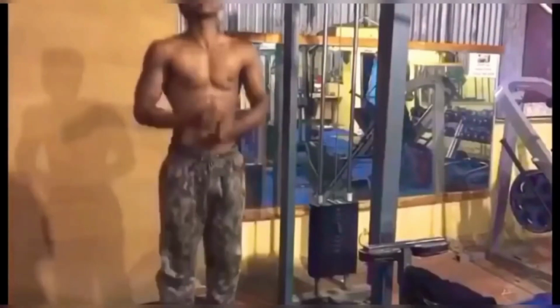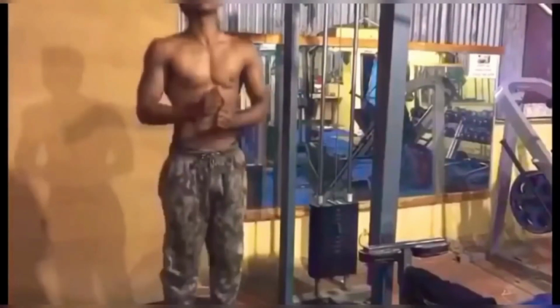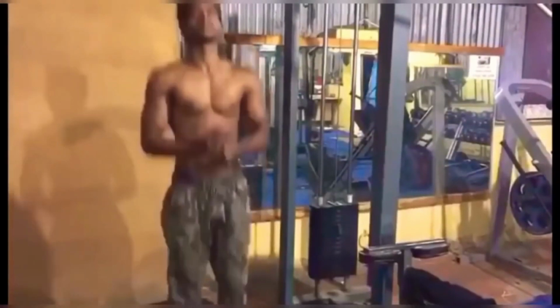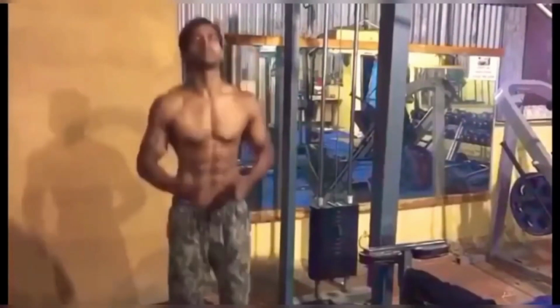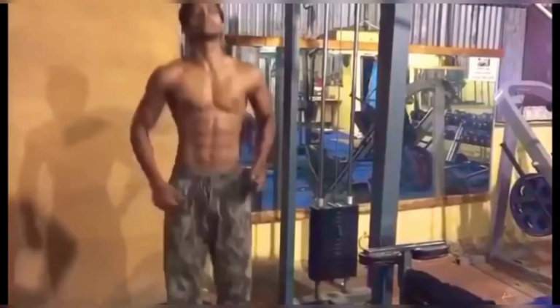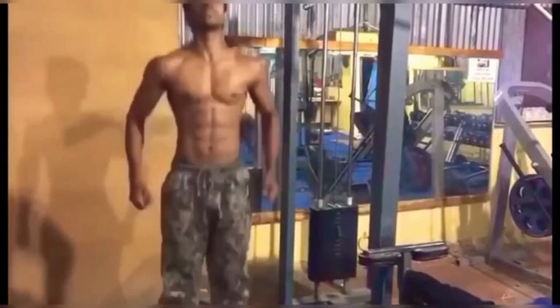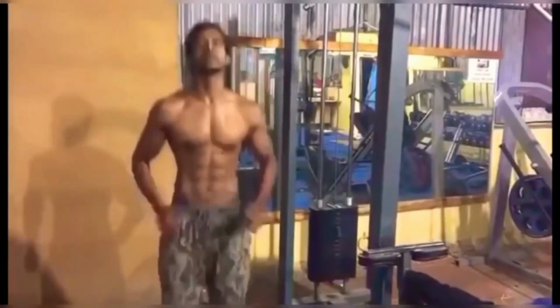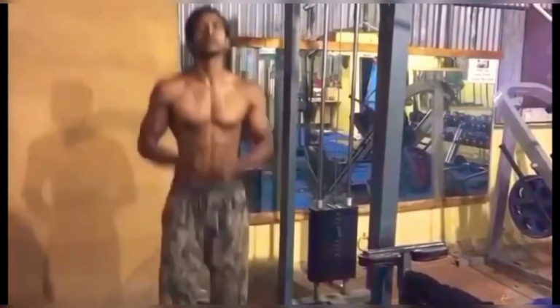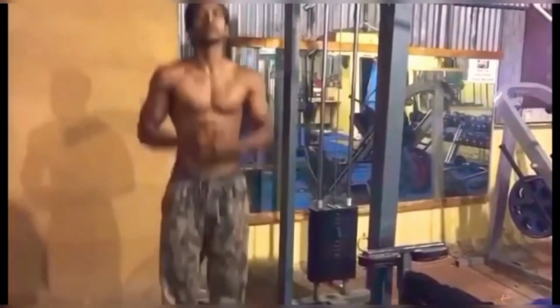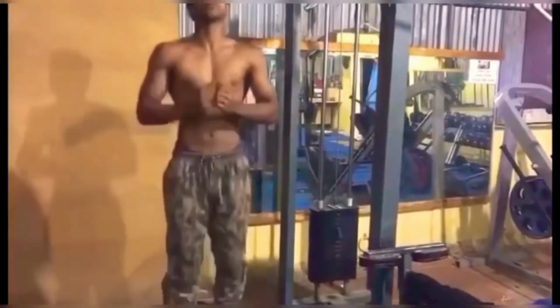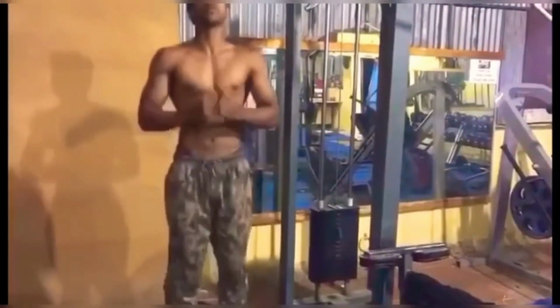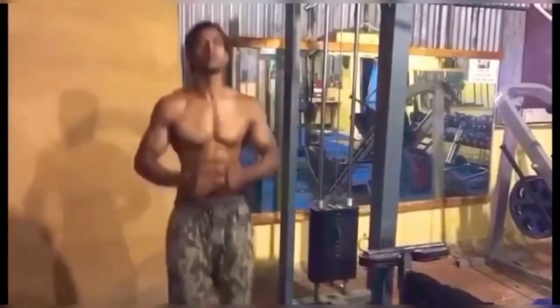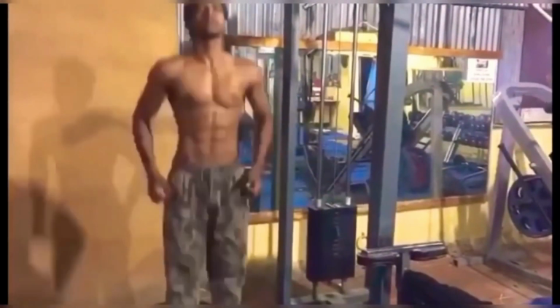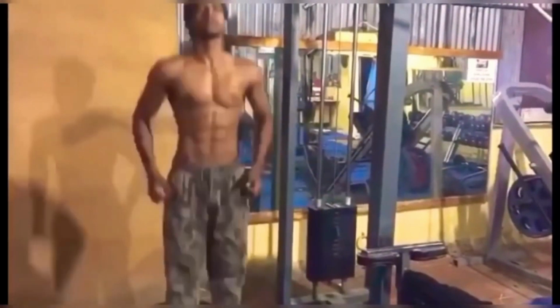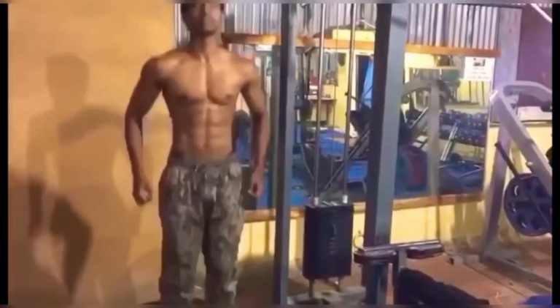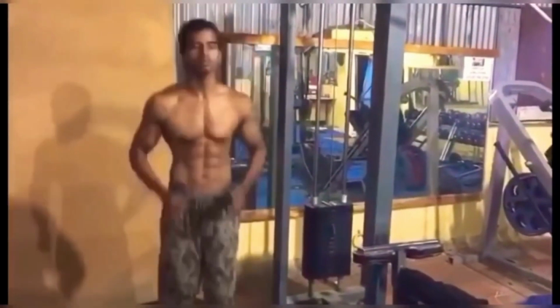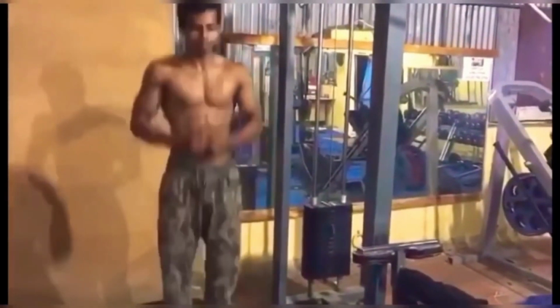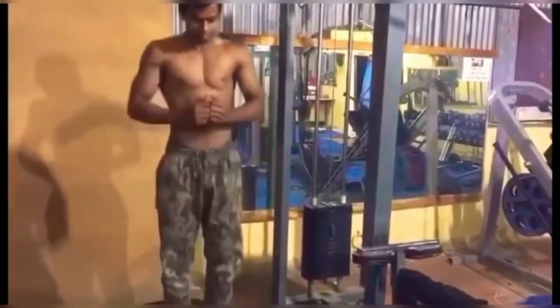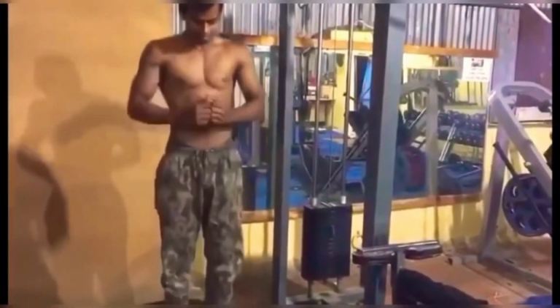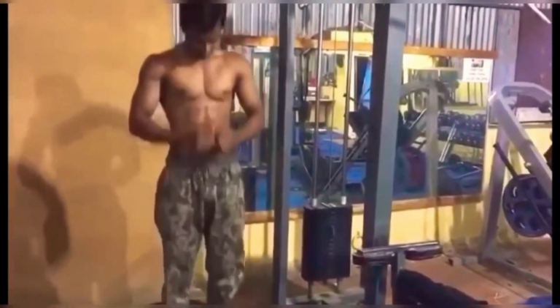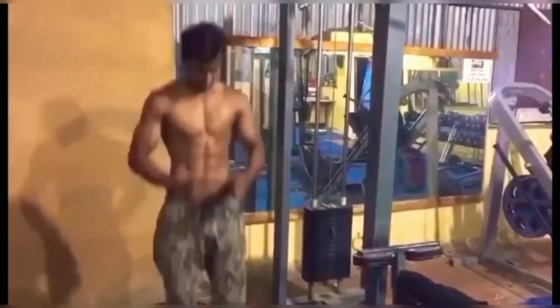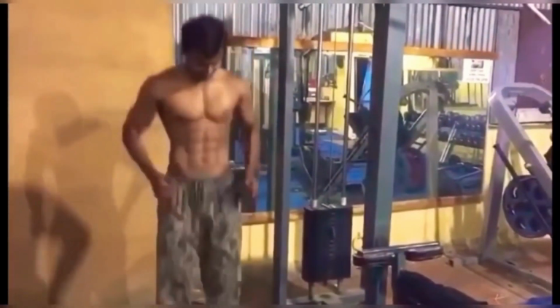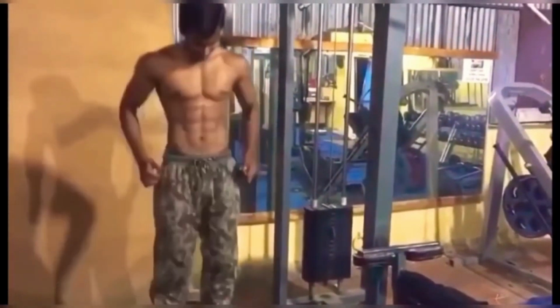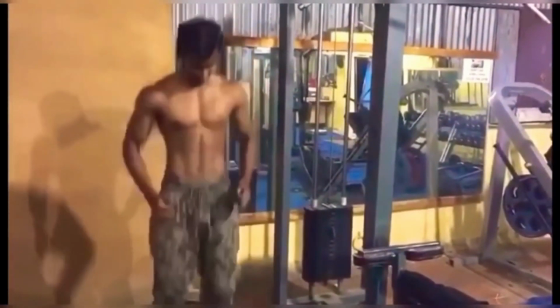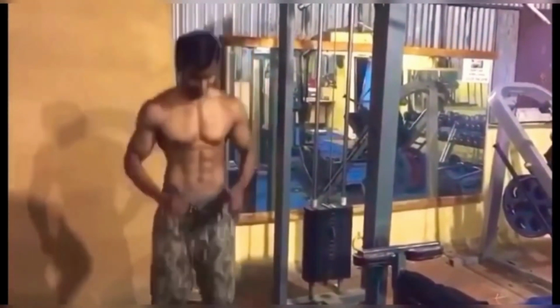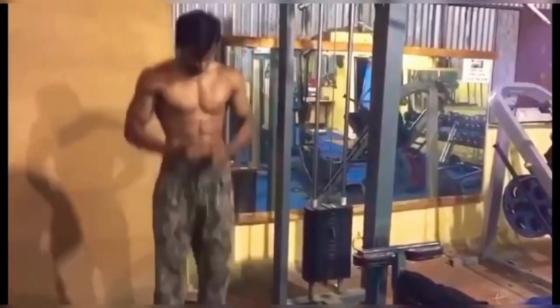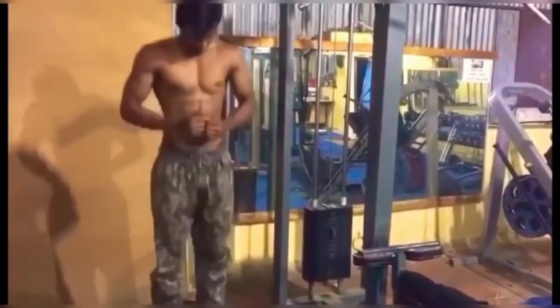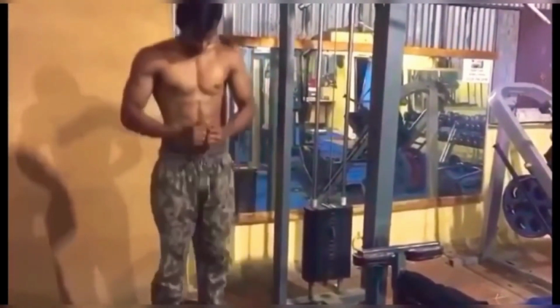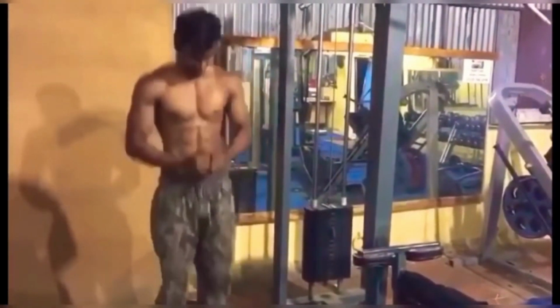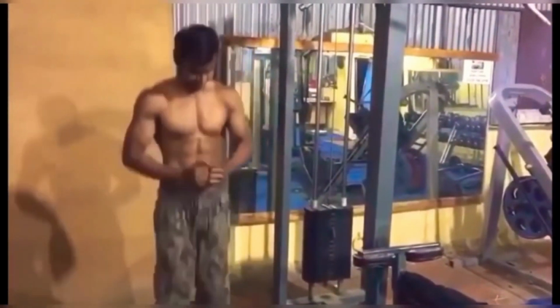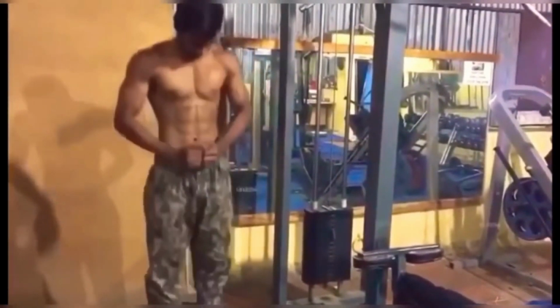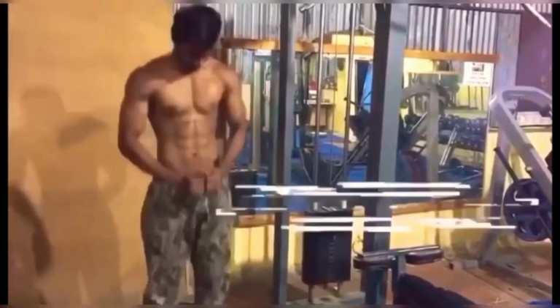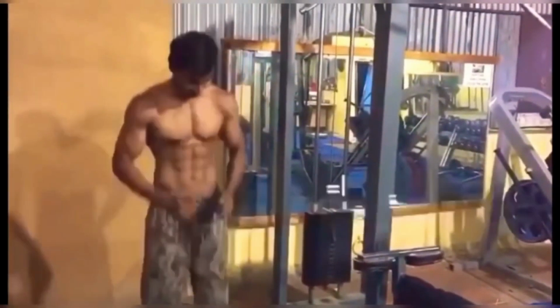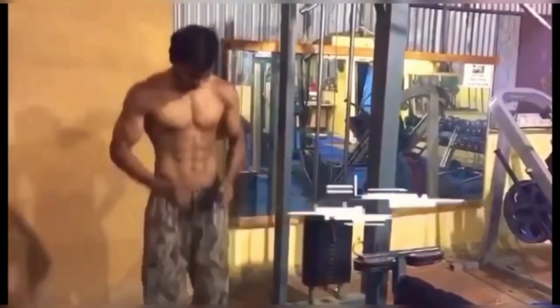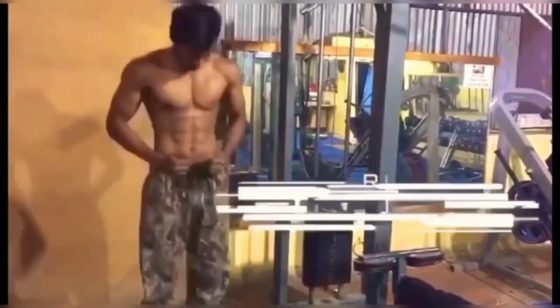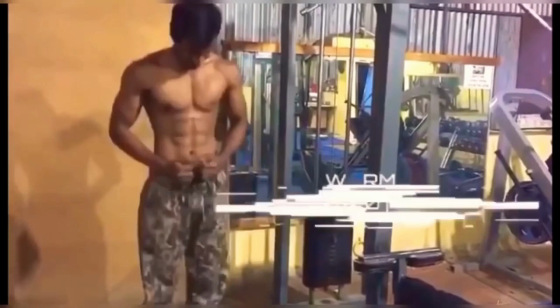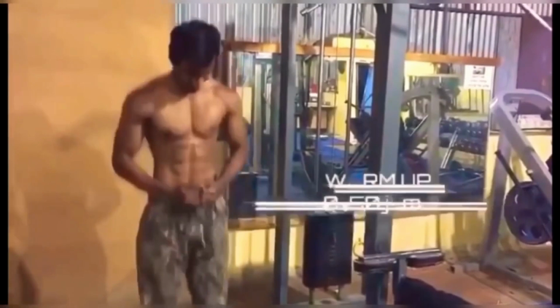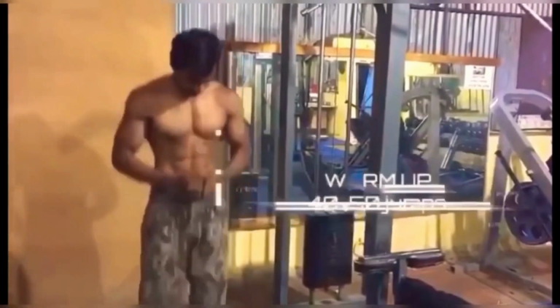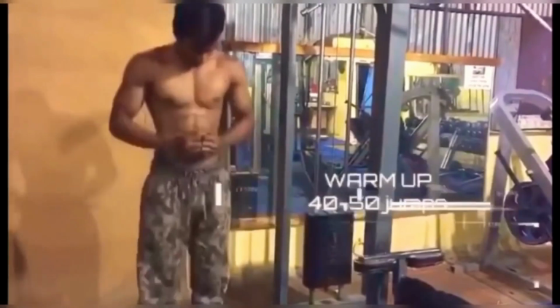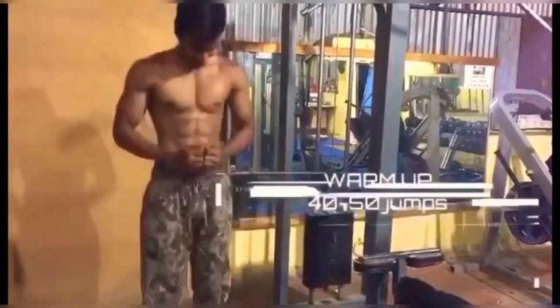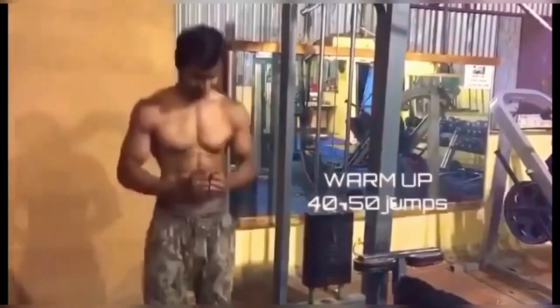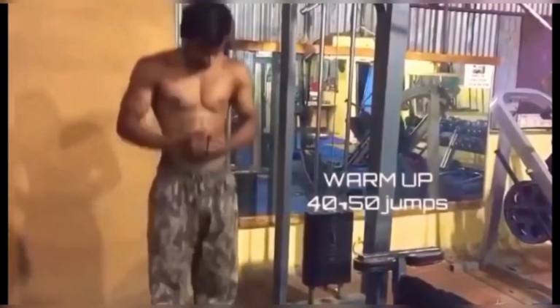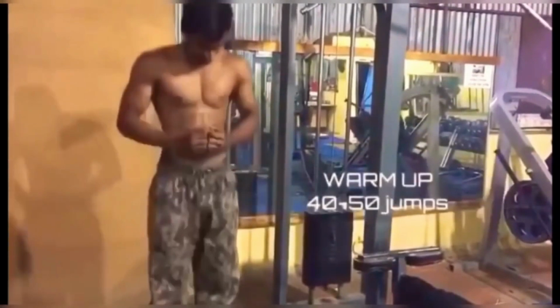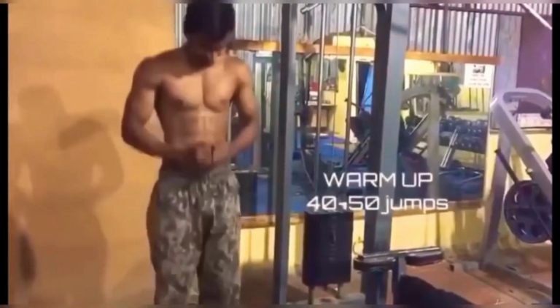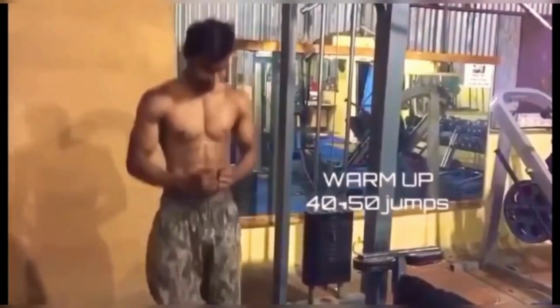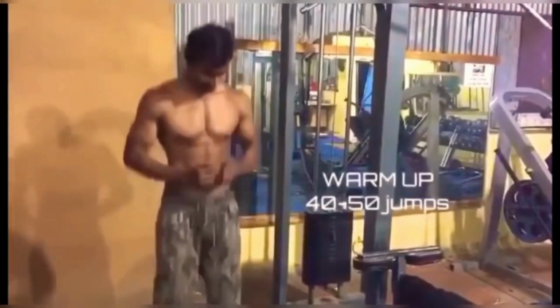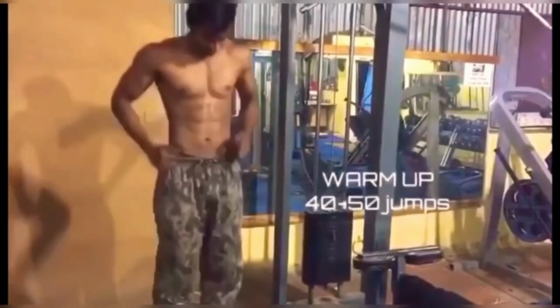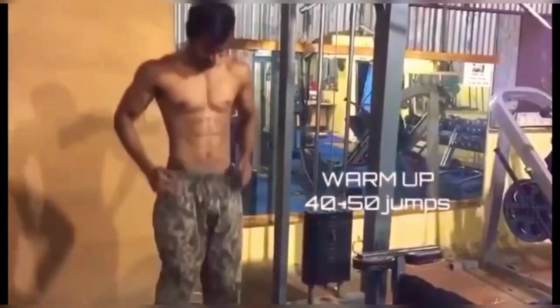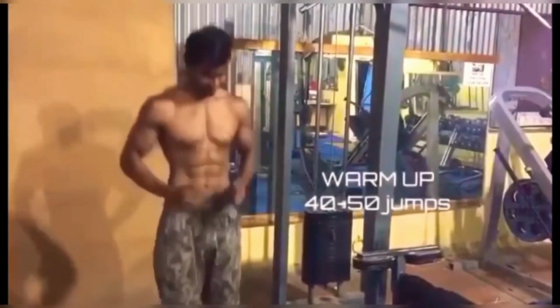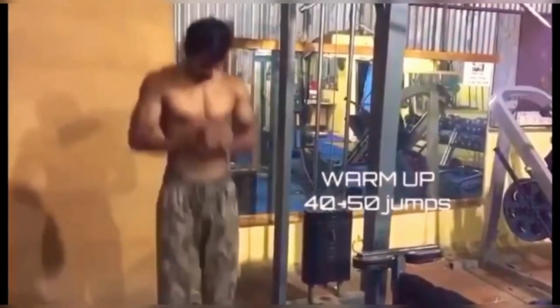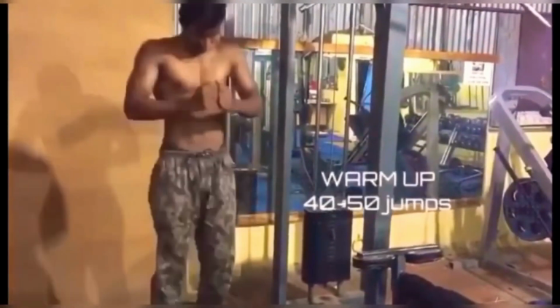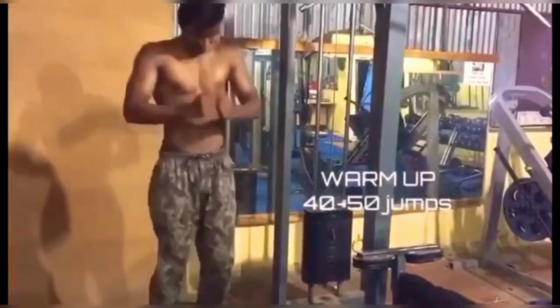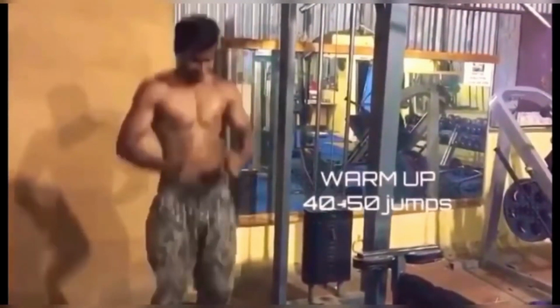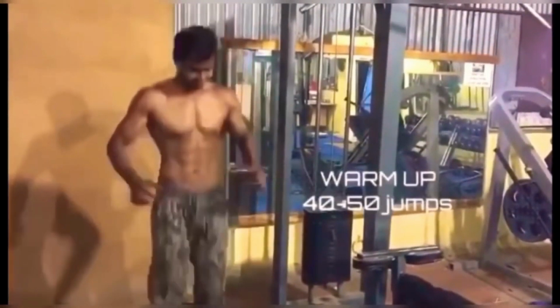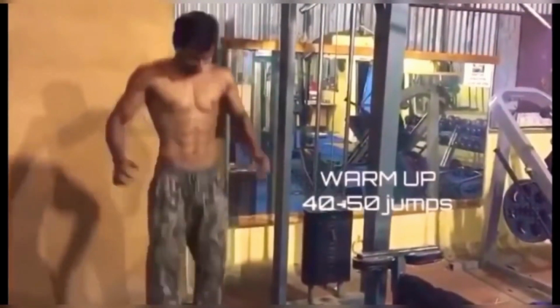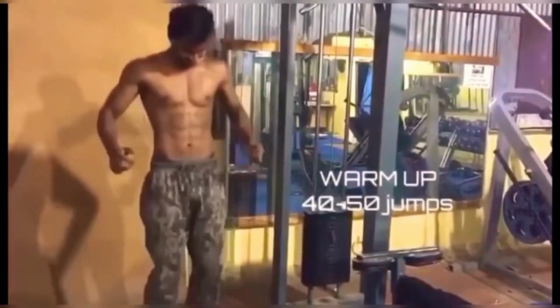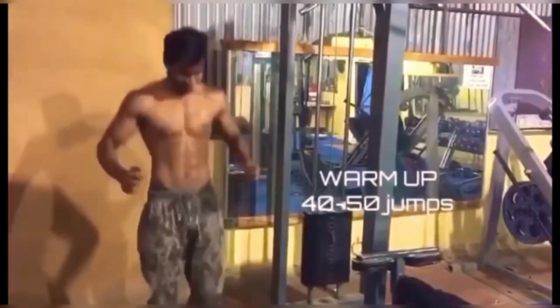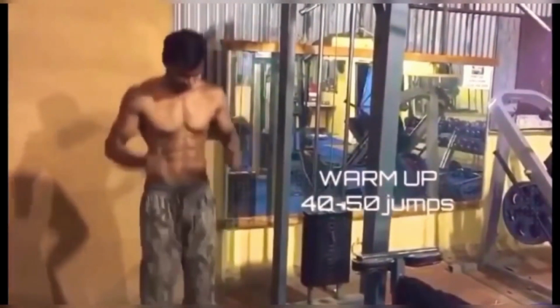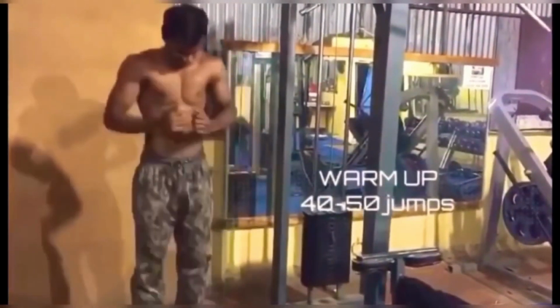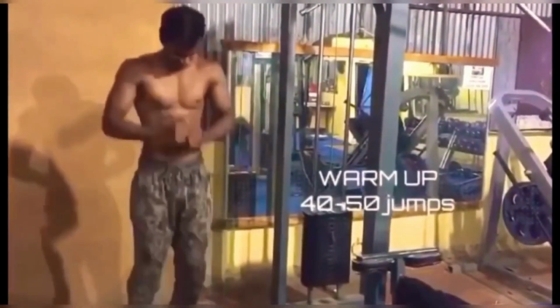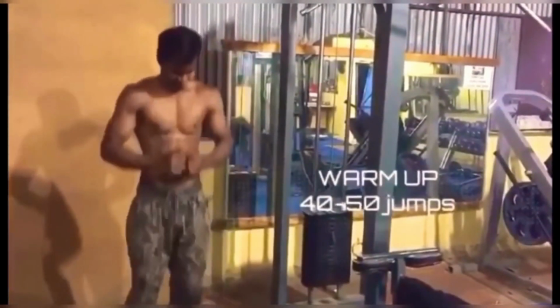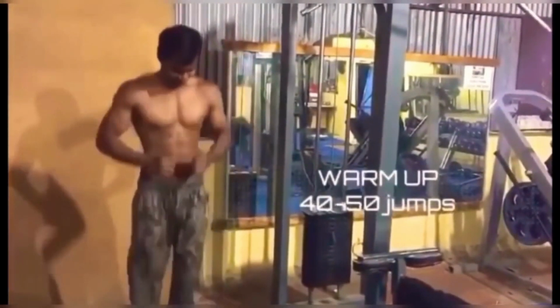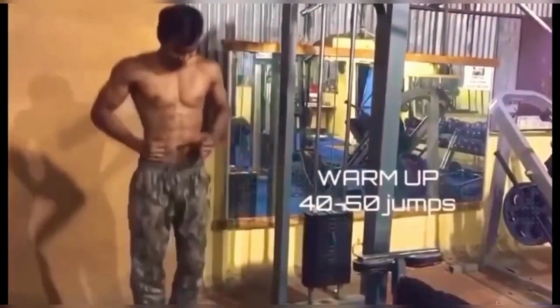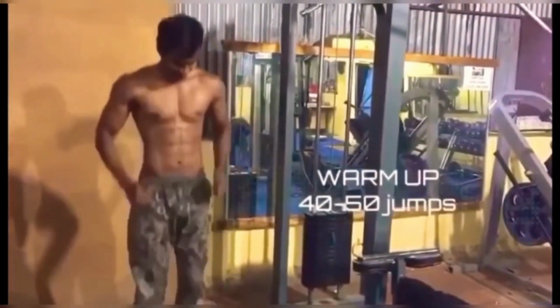Hello friends, this is the first time I am going to record. This is a static jump — 40 to 50 jumps.